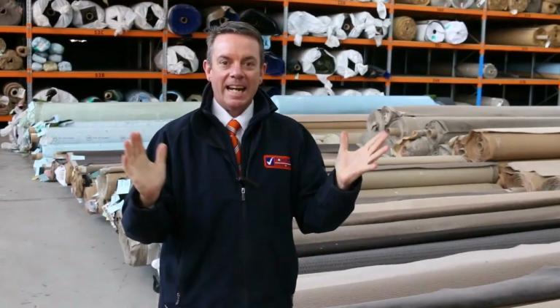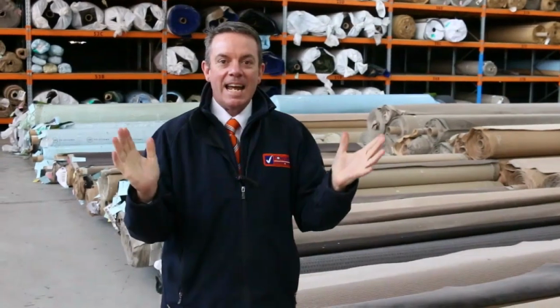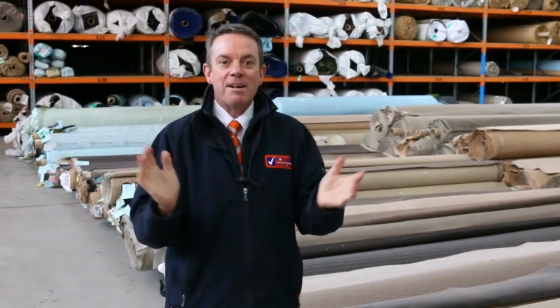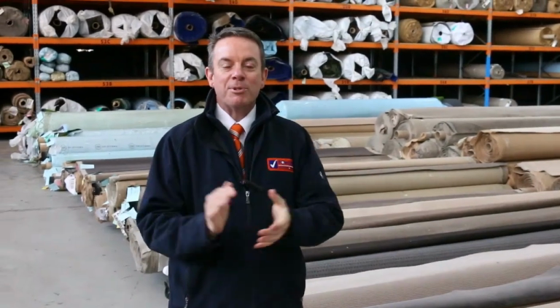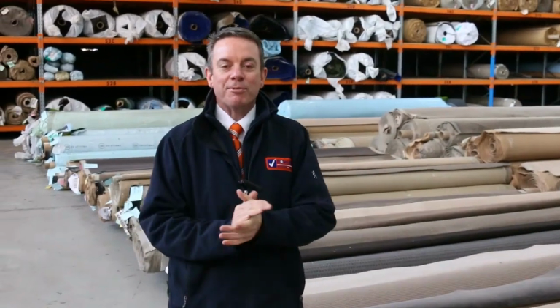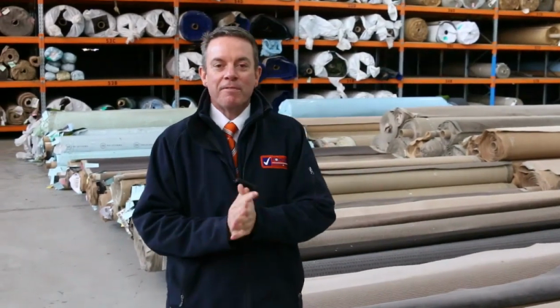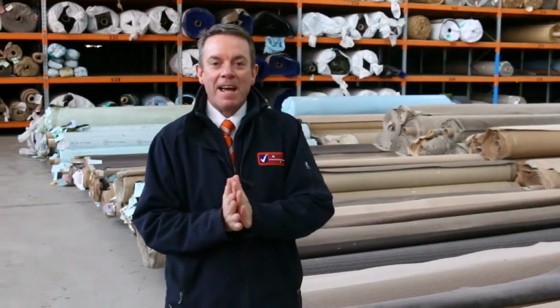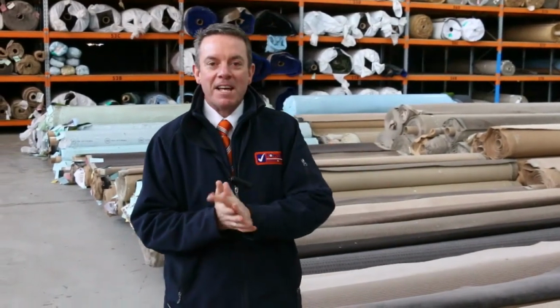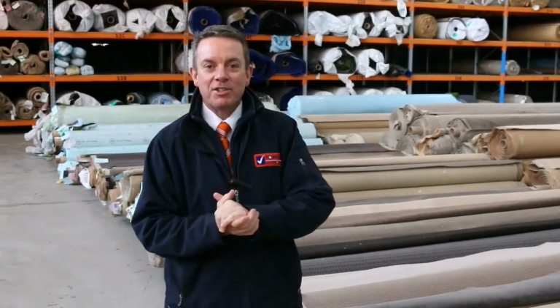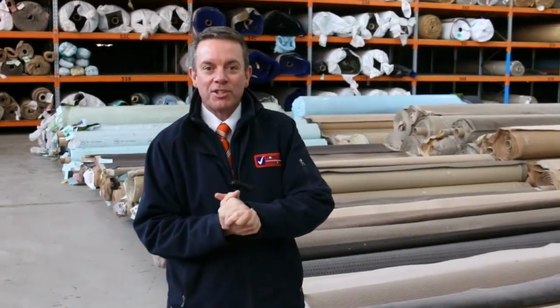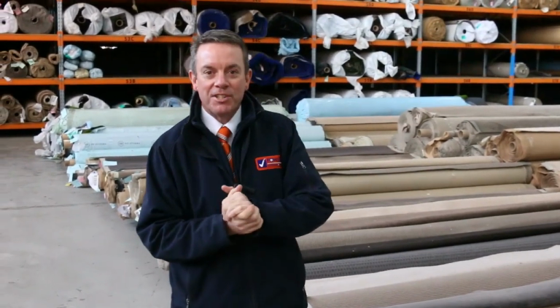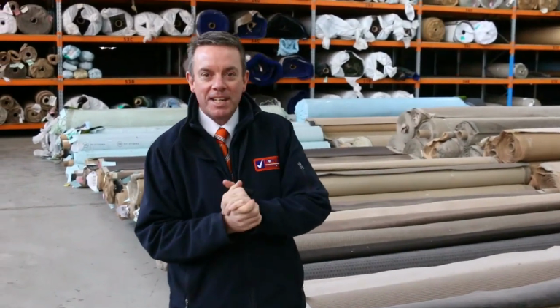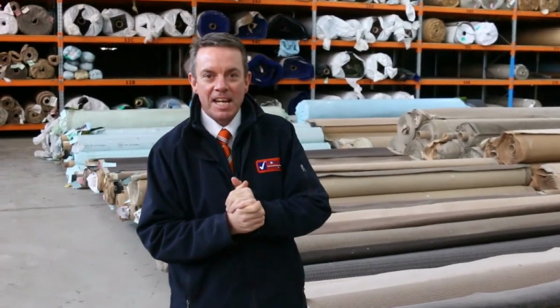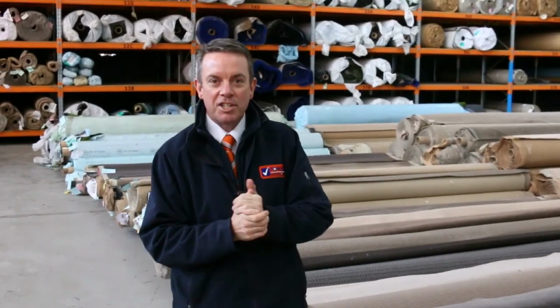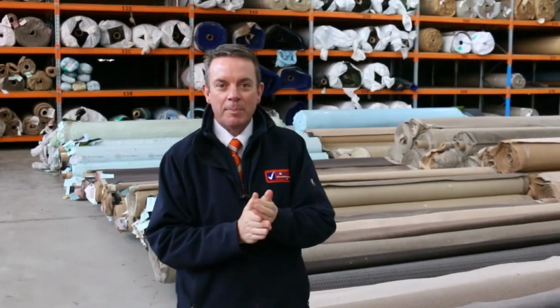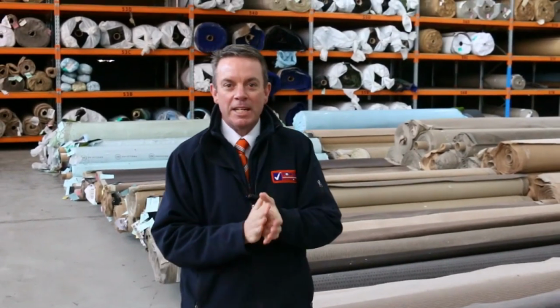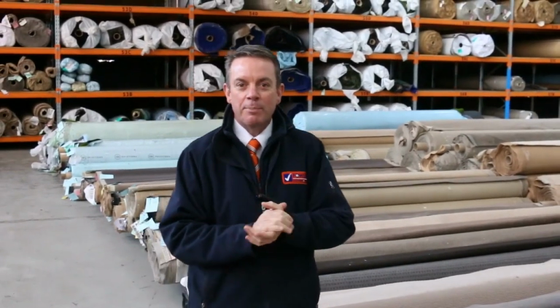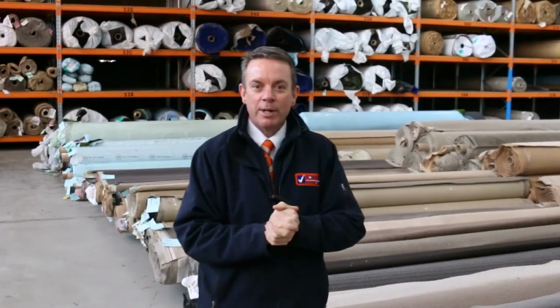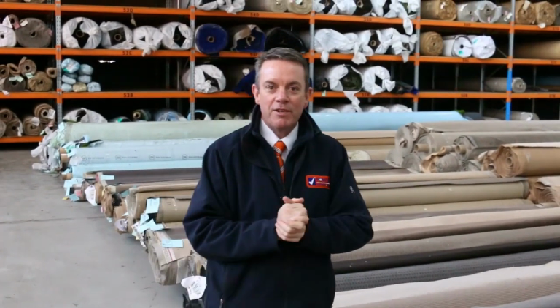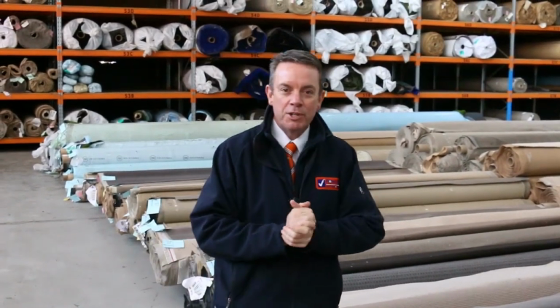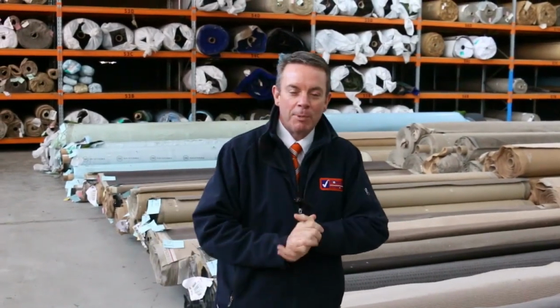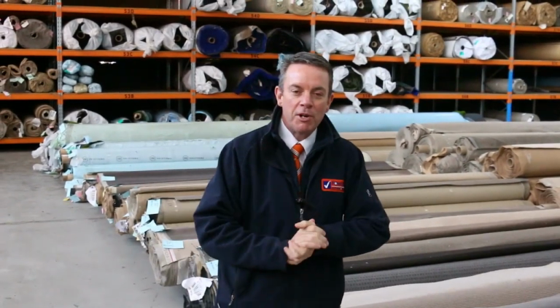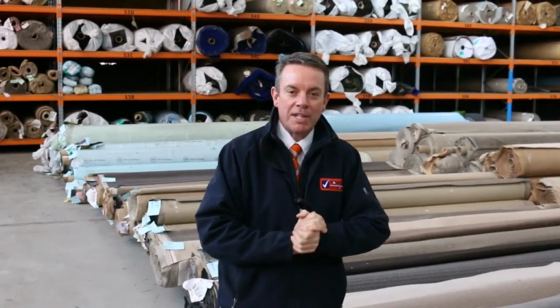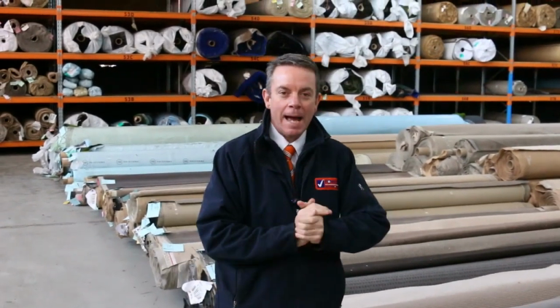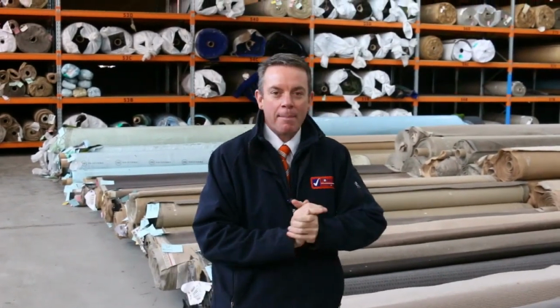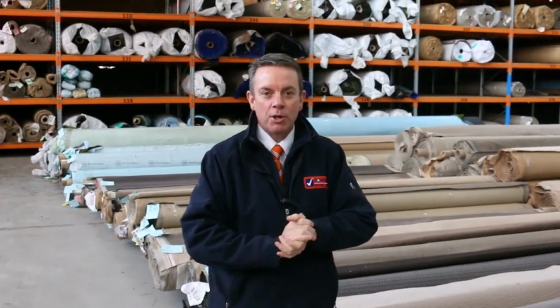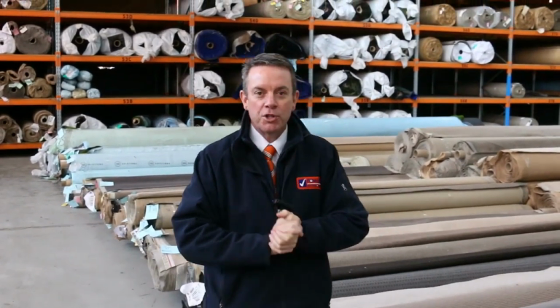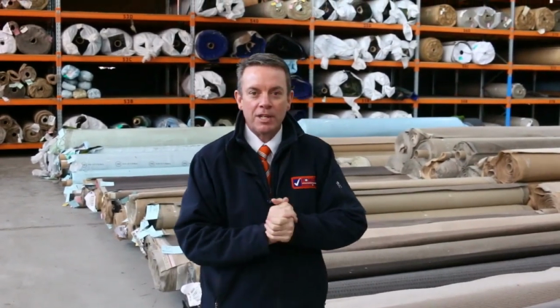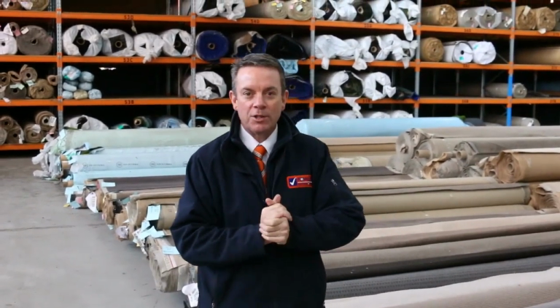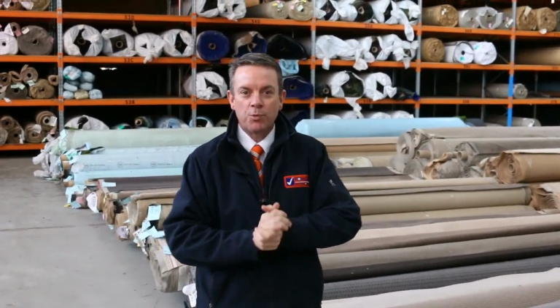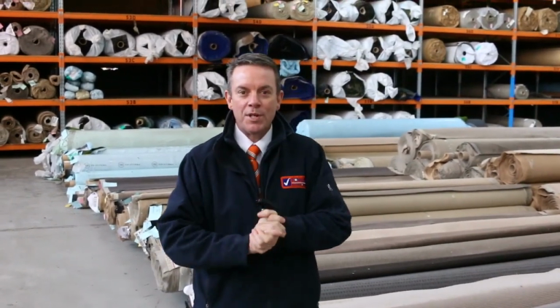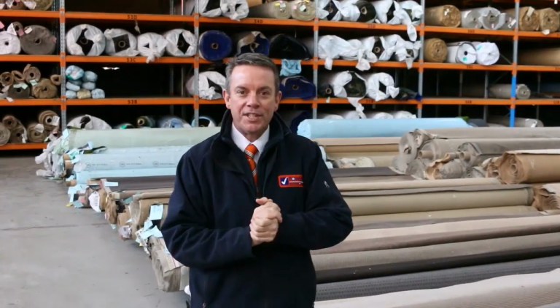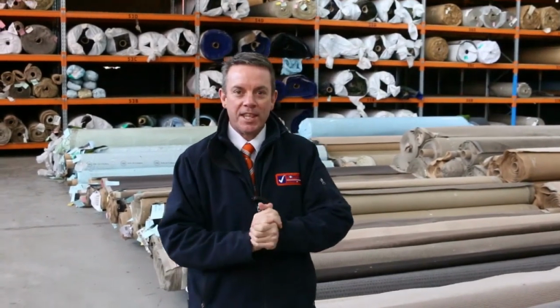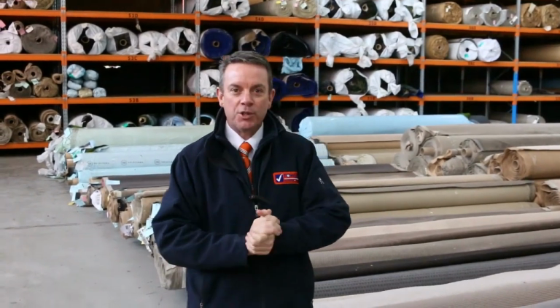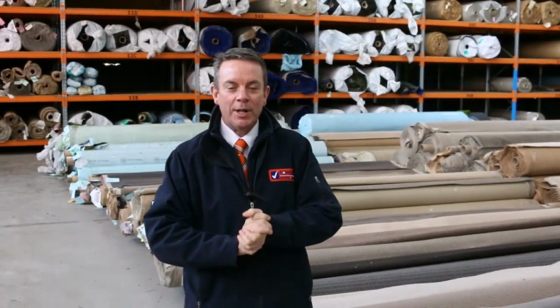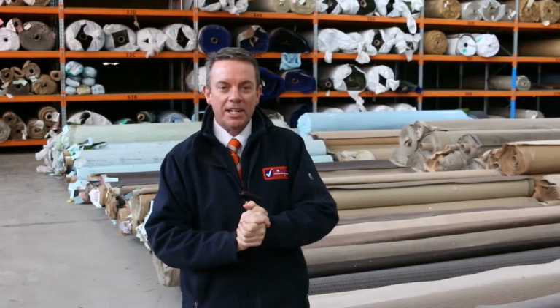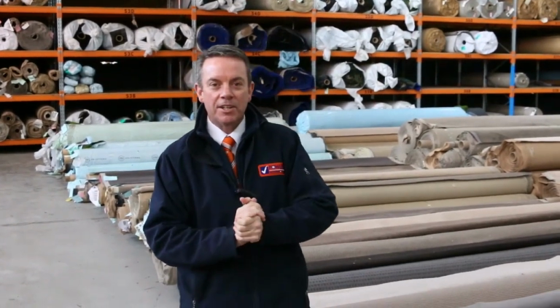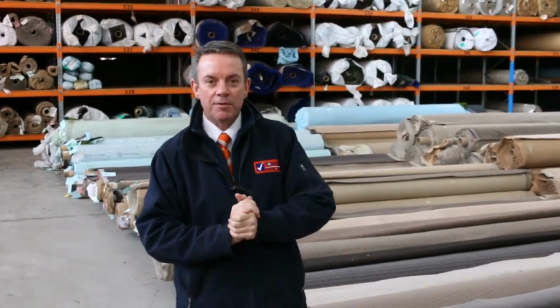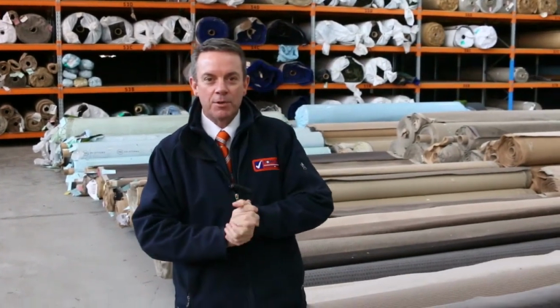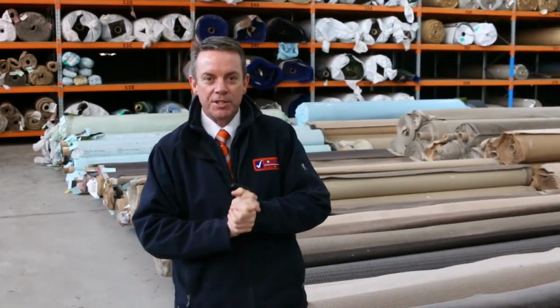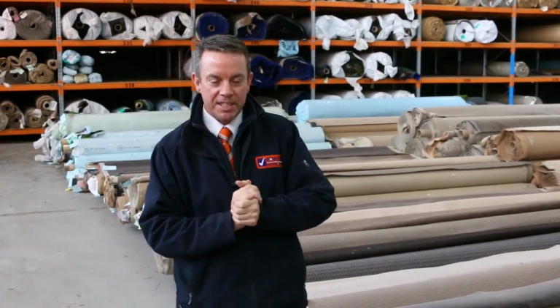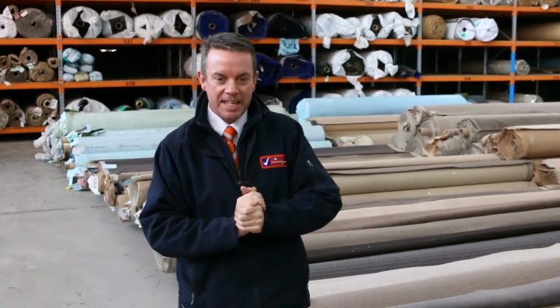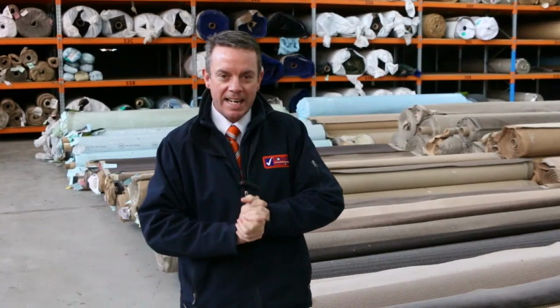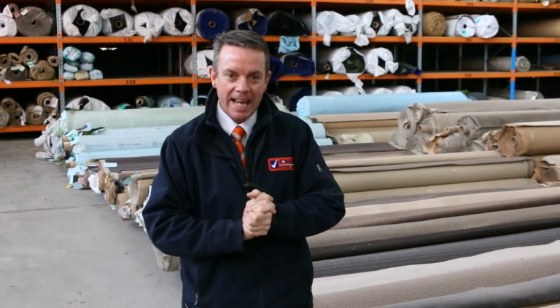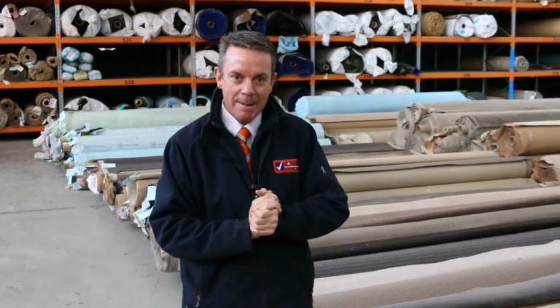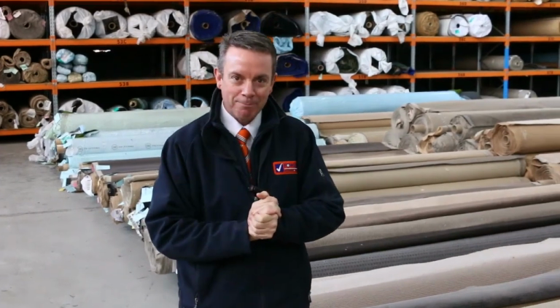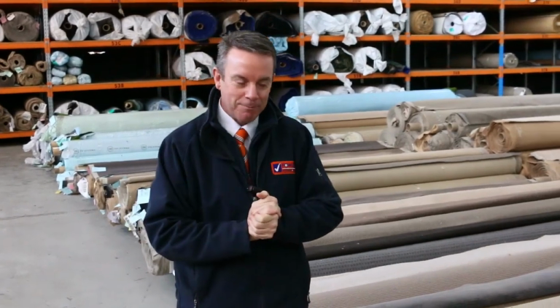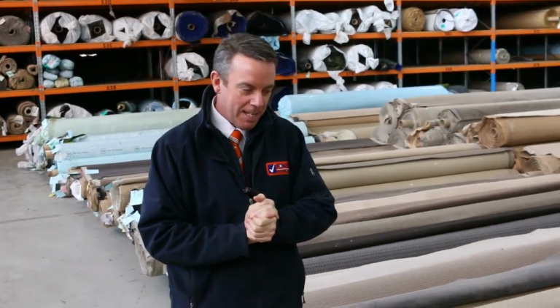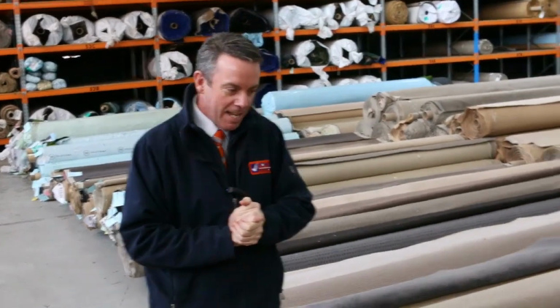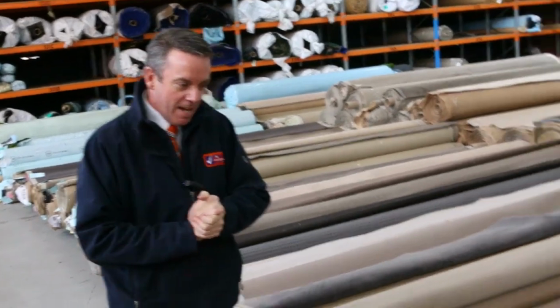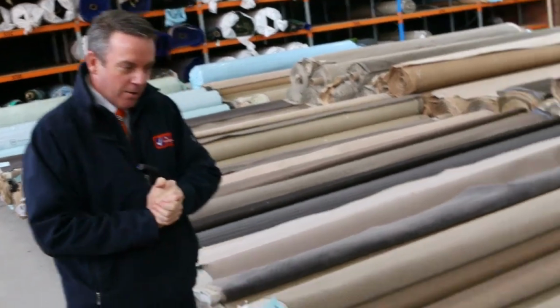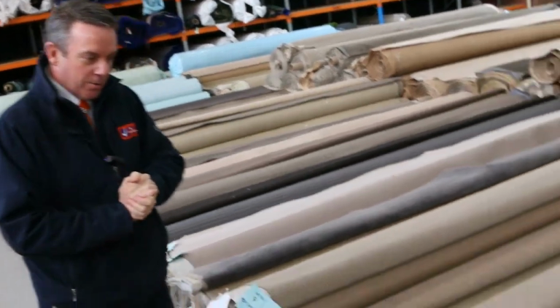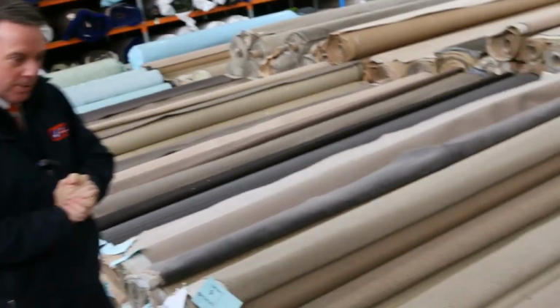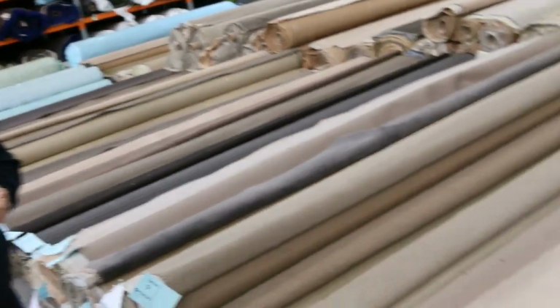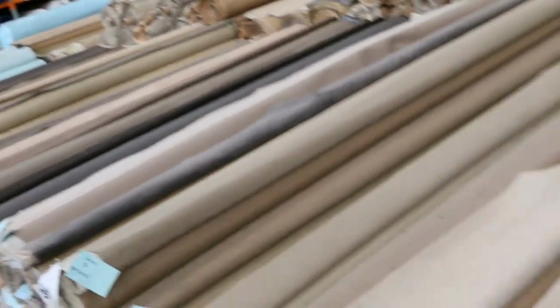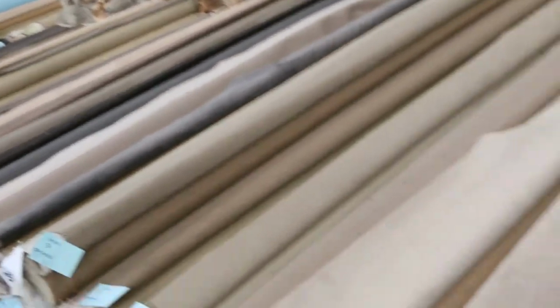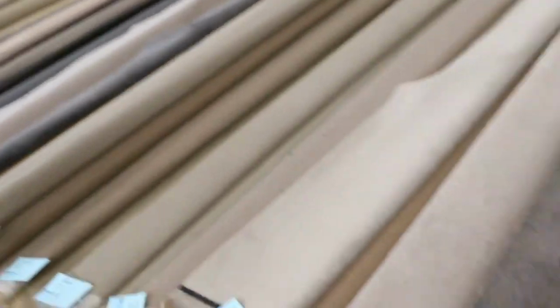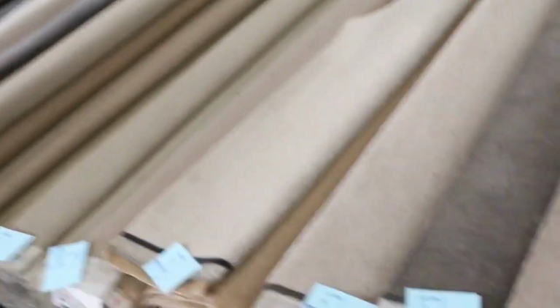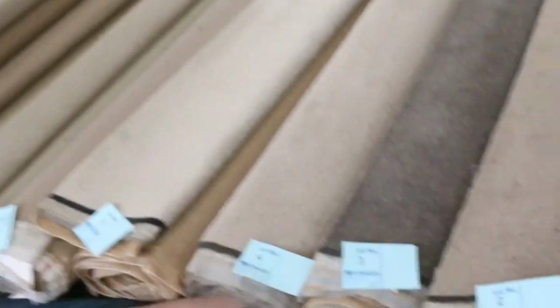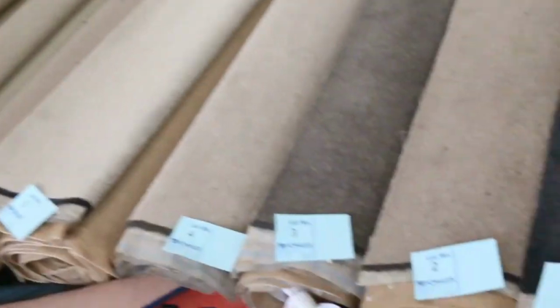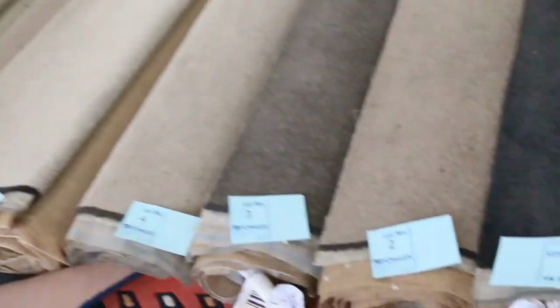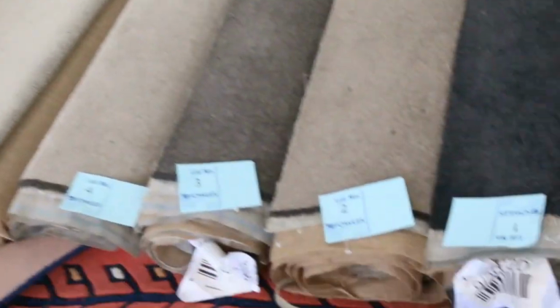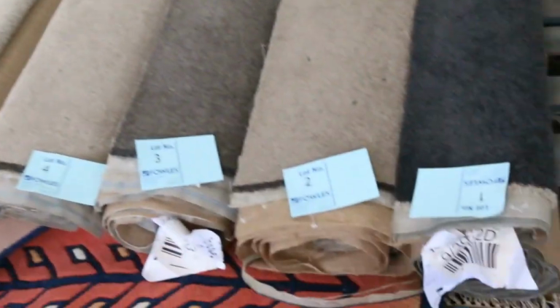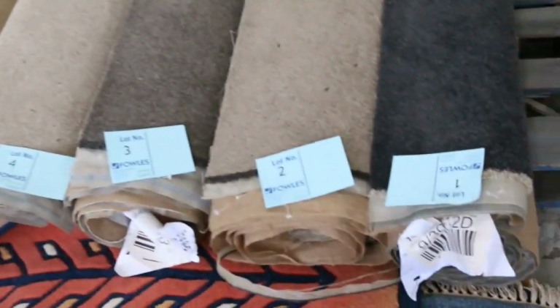G'day, I'm John from Fowls Auction Sales. I'm here to preview tomorrow's carpet auction. That's Wednesday the 29th of August at 10am. Righto, have a look at what we've got here.